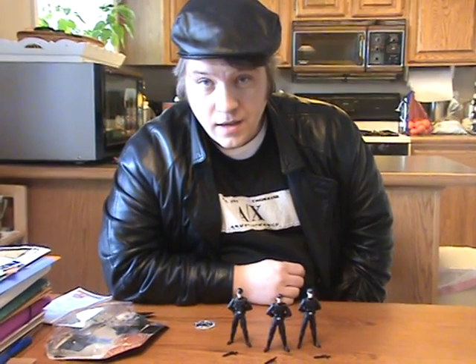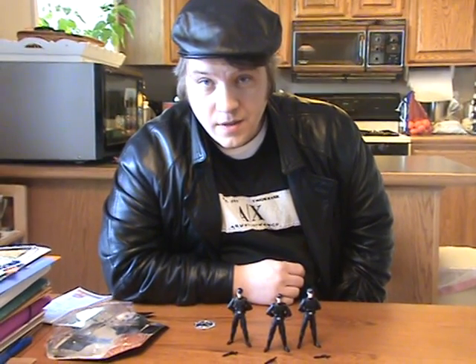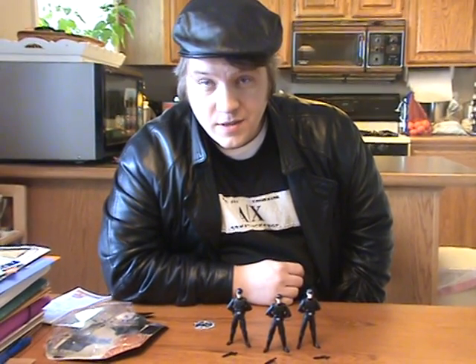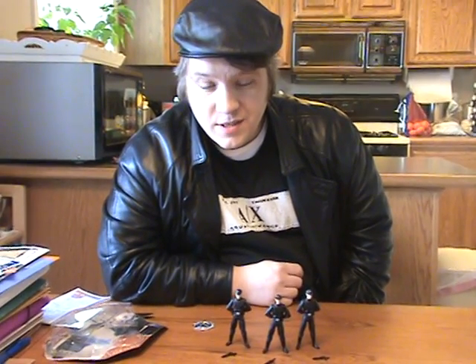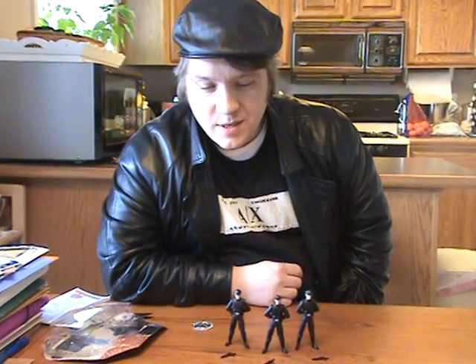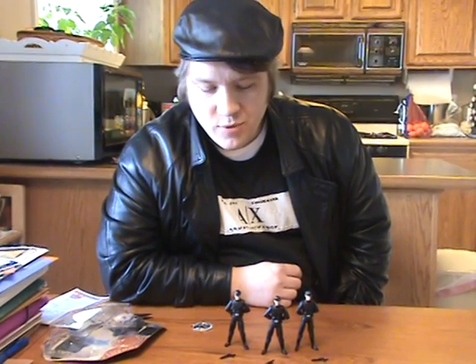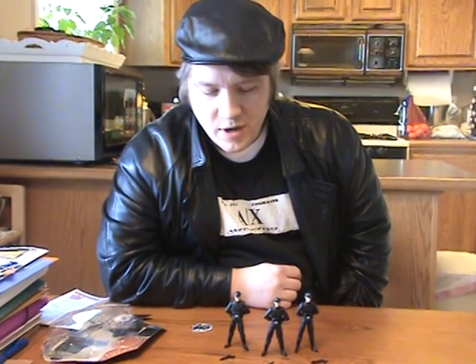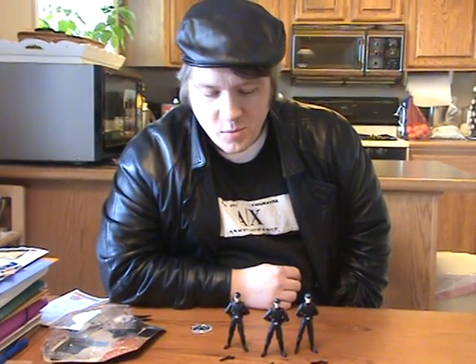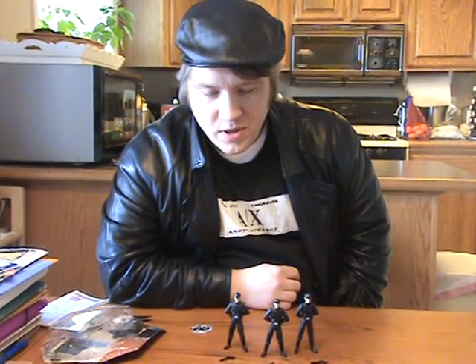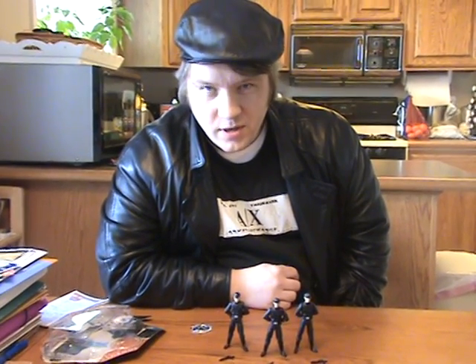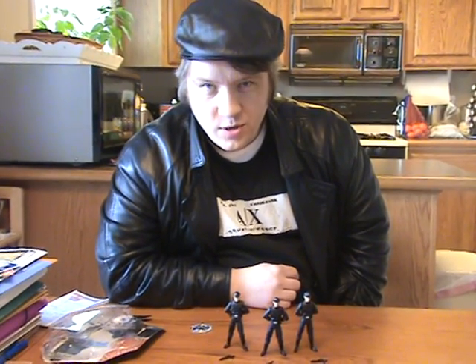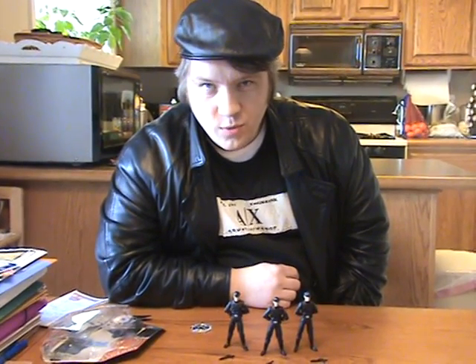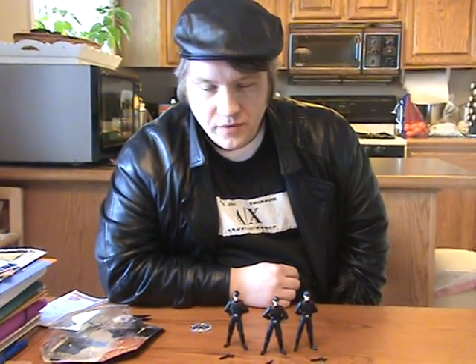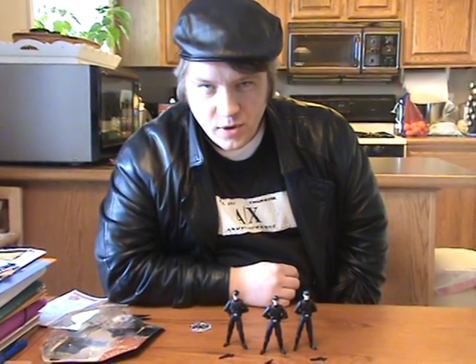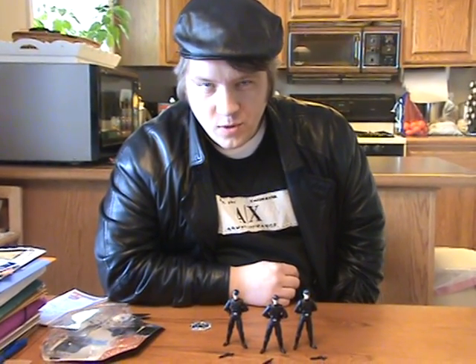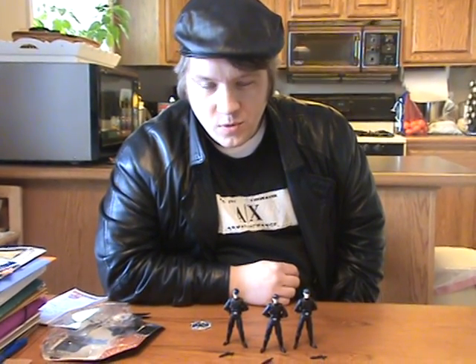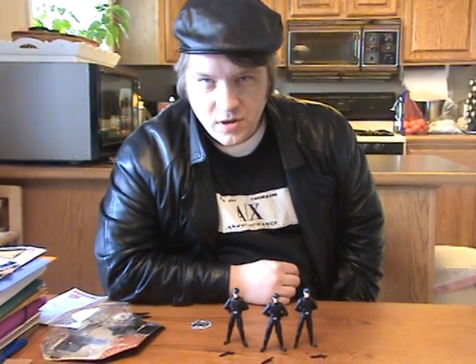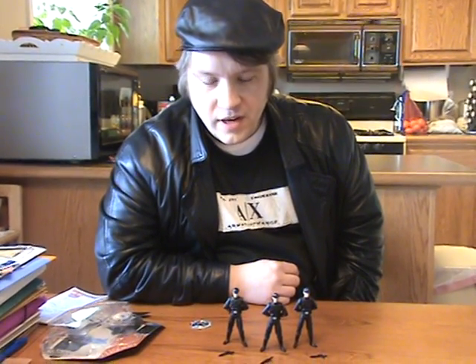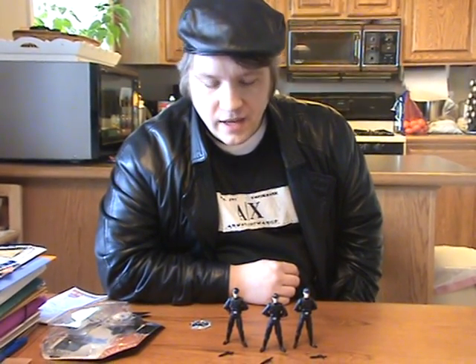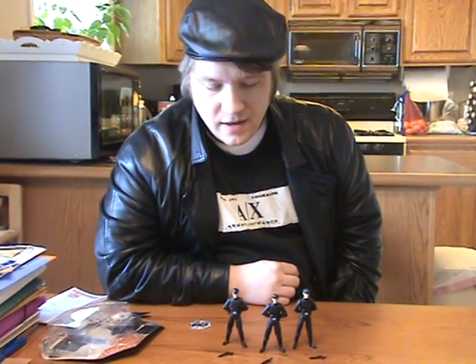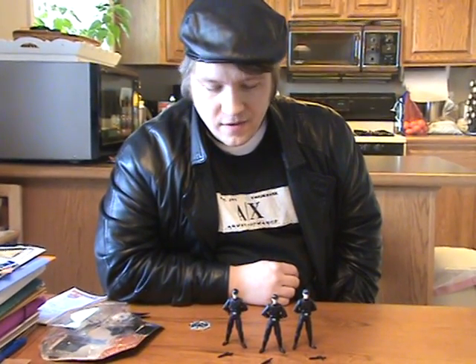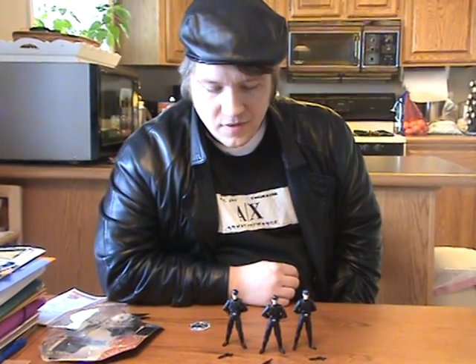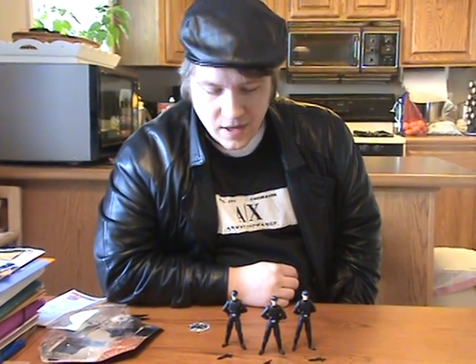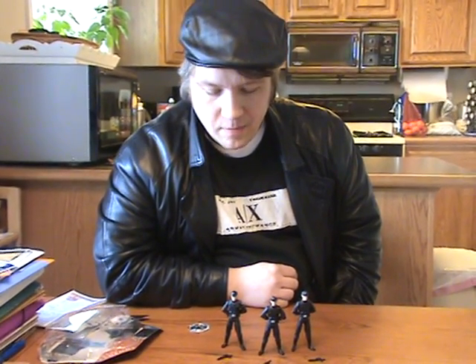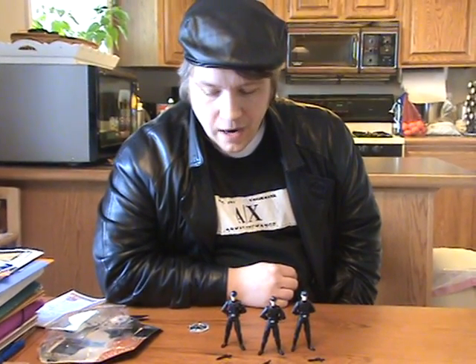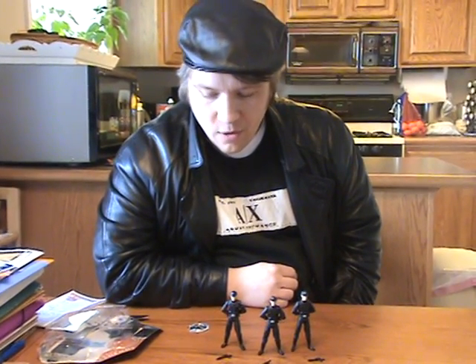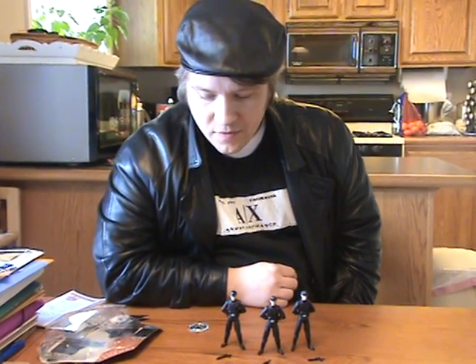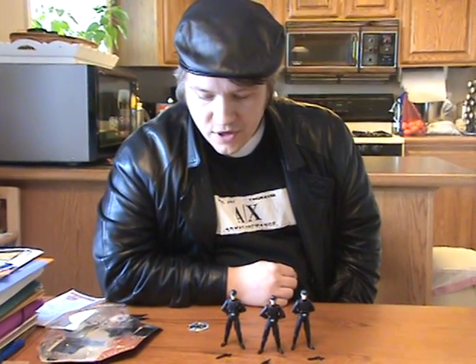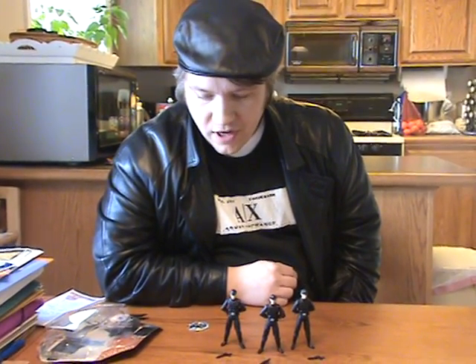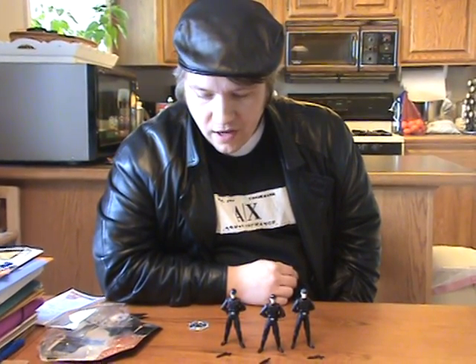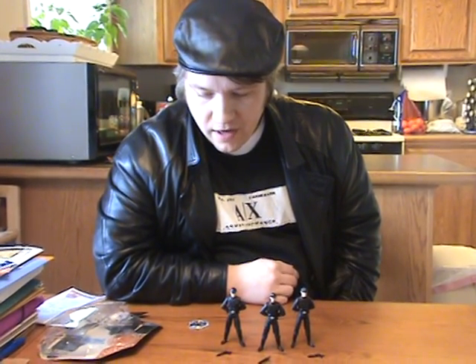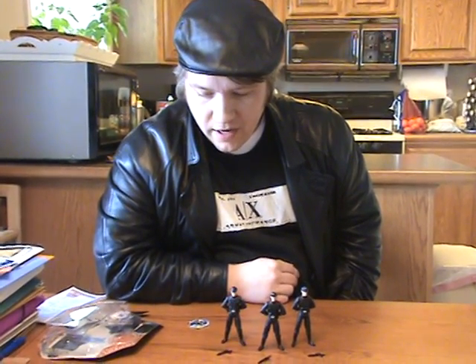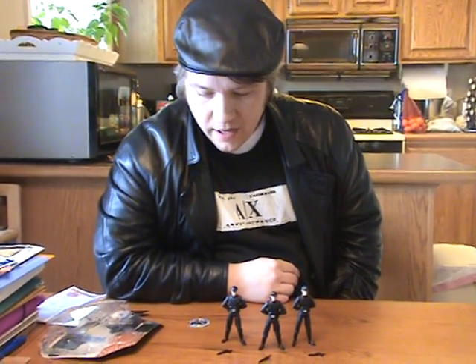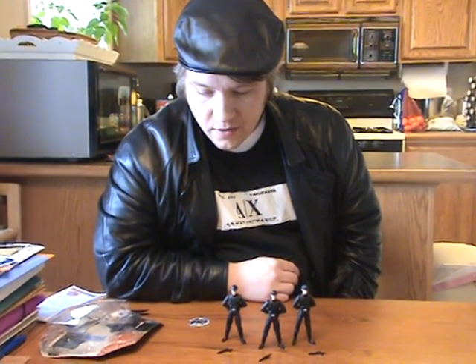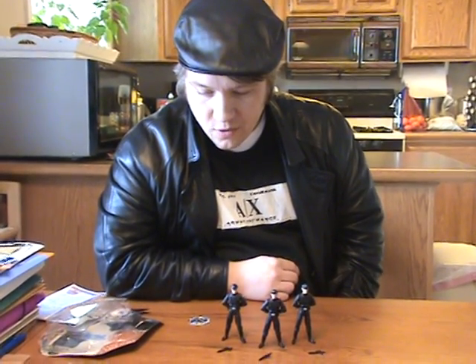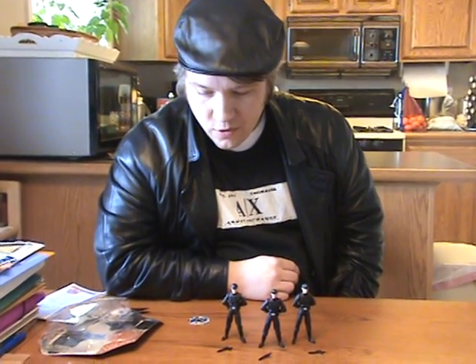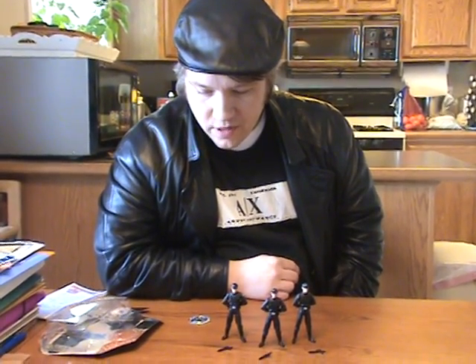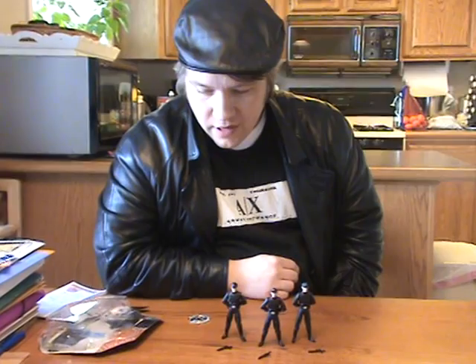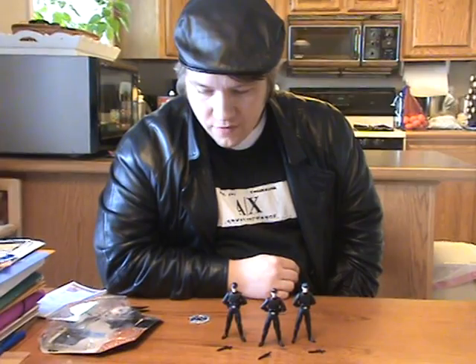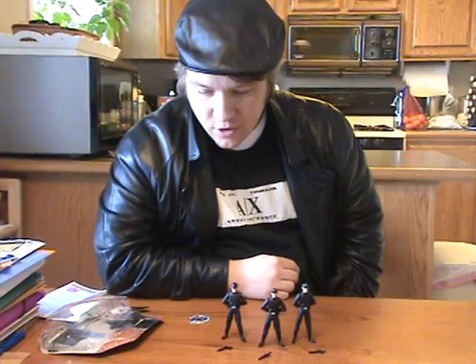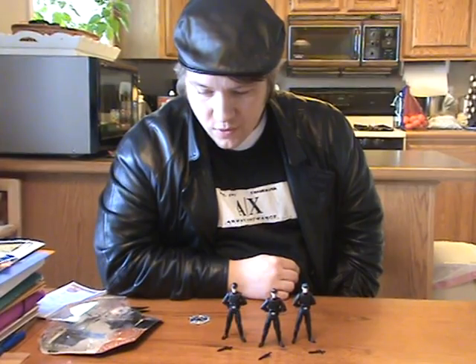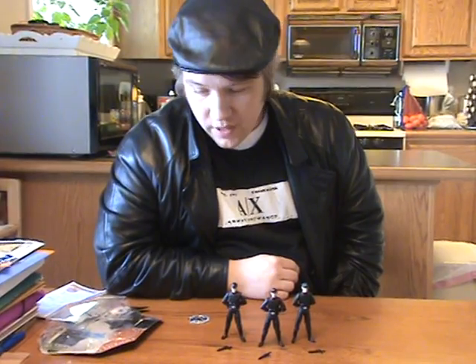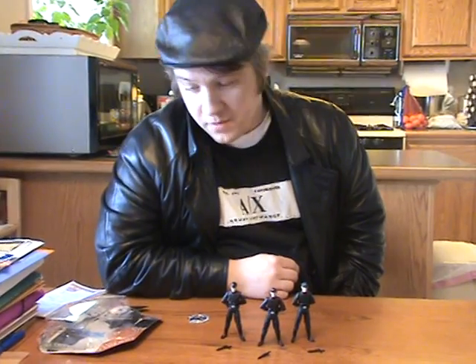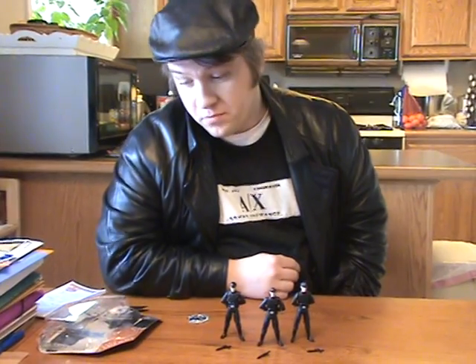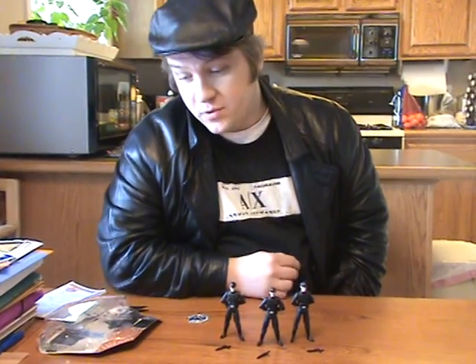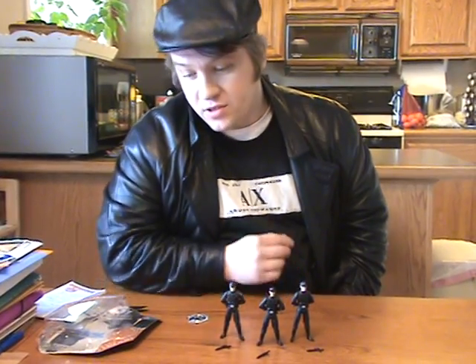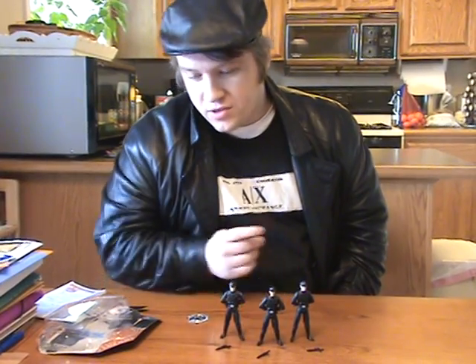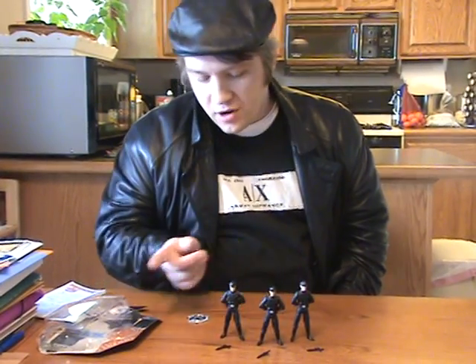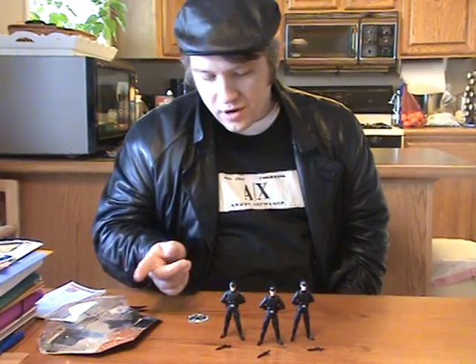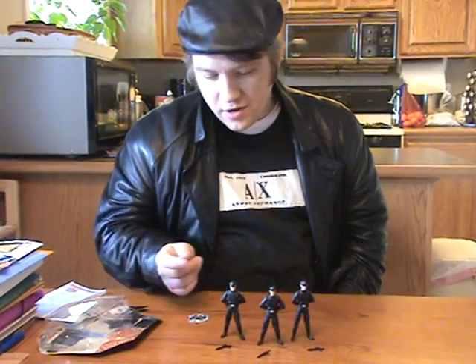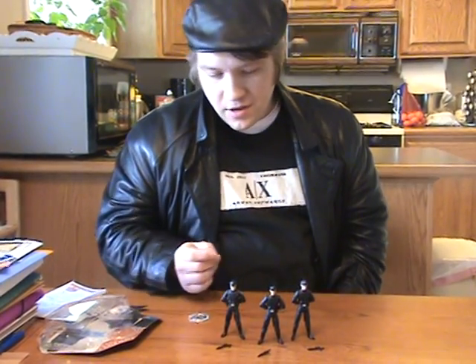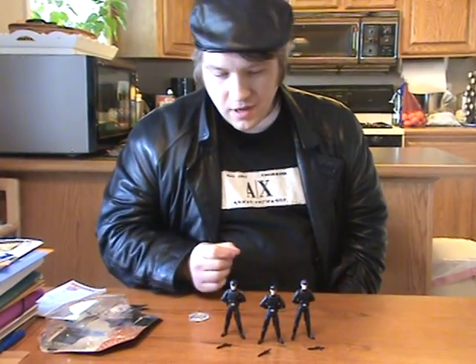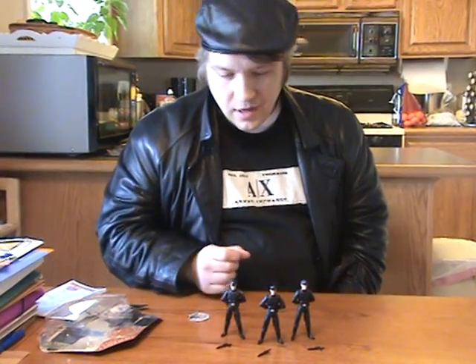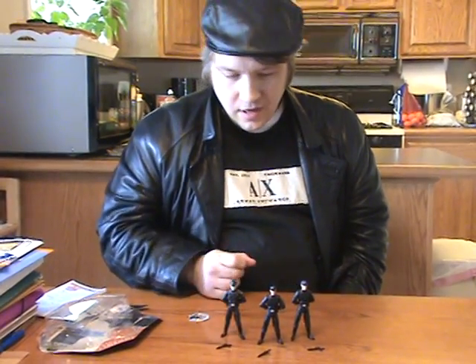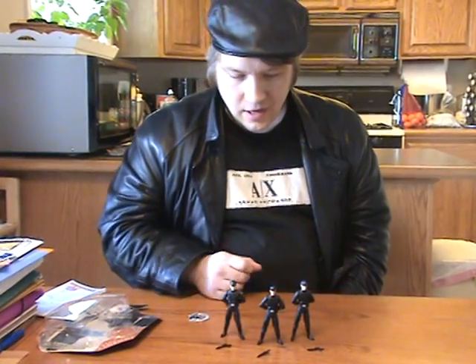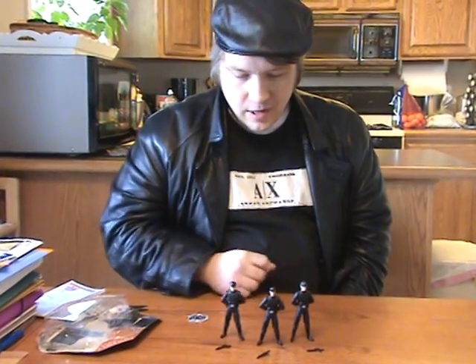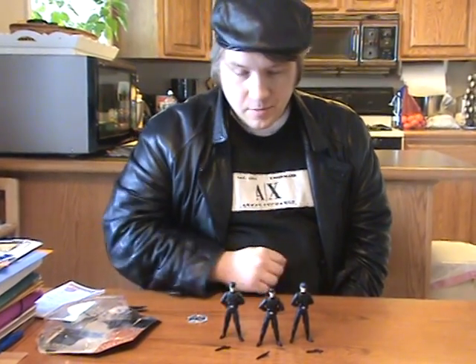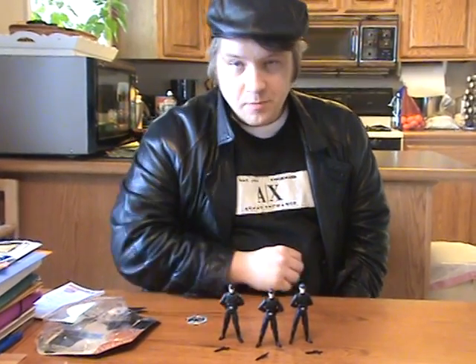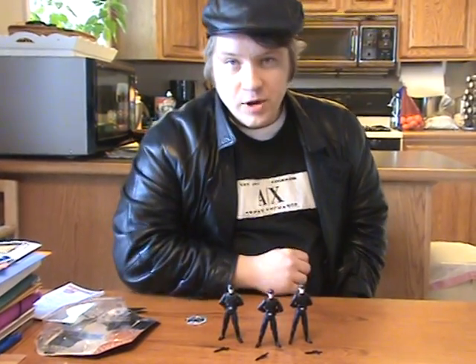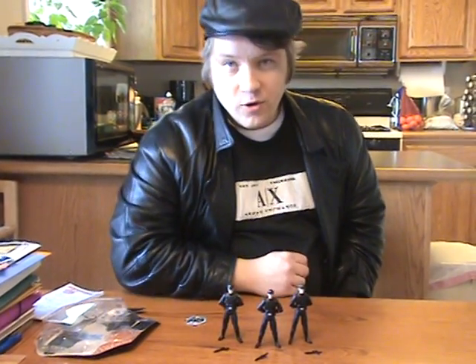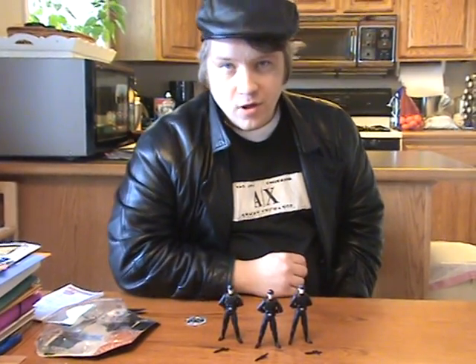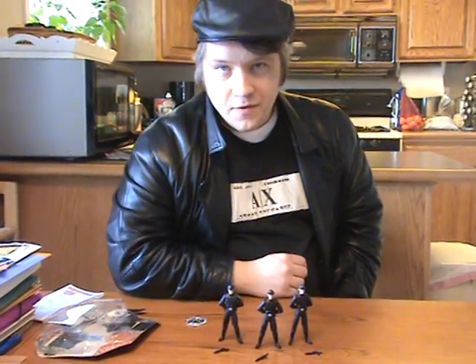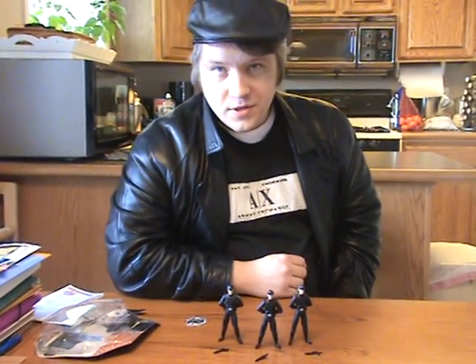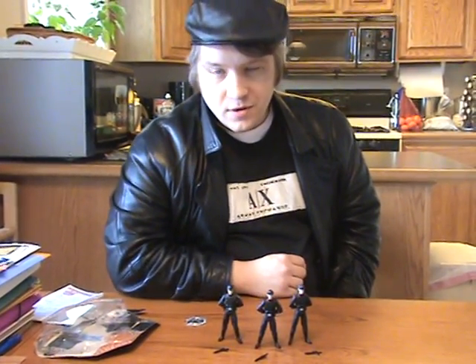This is Supreme with another review. Today I have the Power of the Jedi and the 30th Anniversary Saga Imperial Officer.